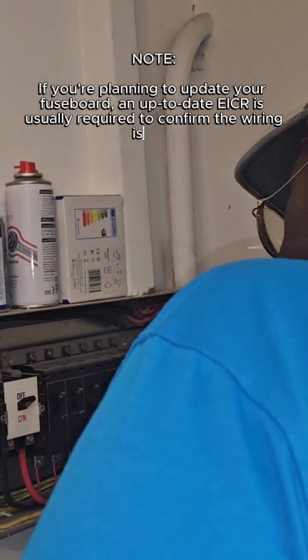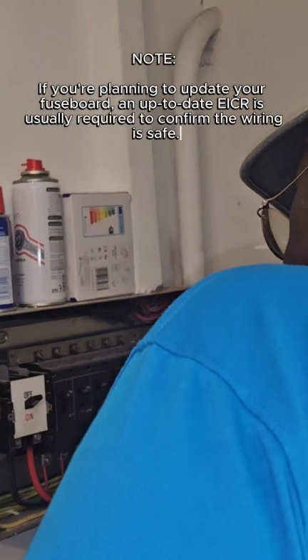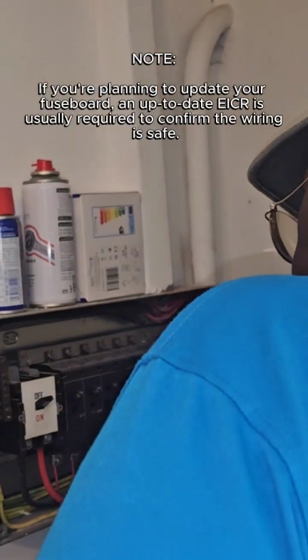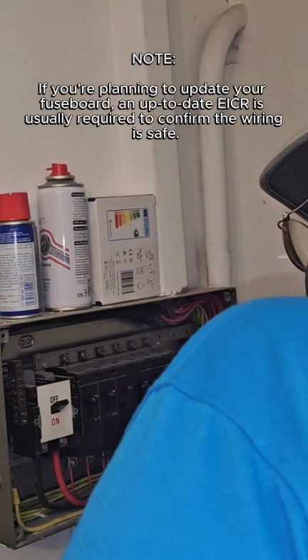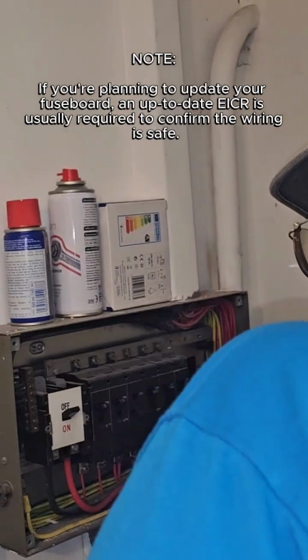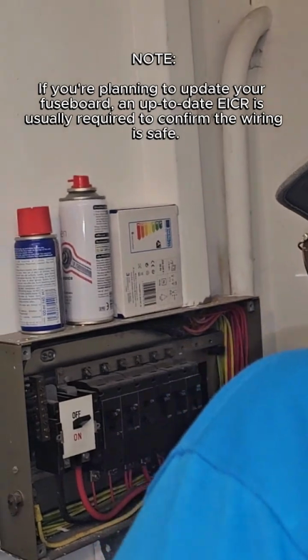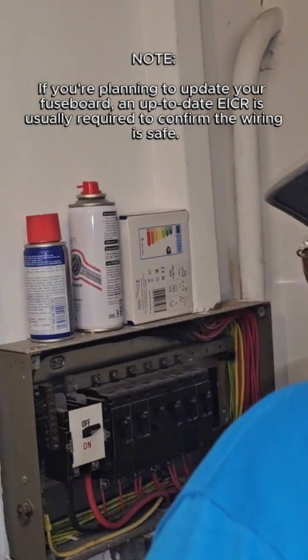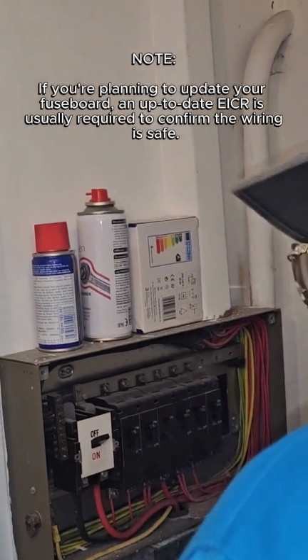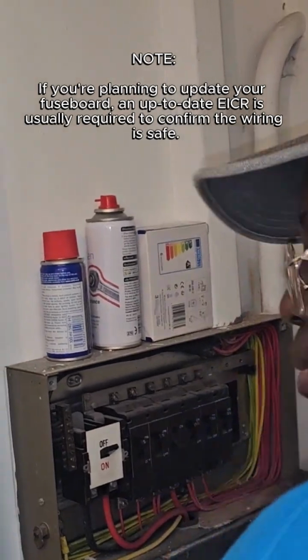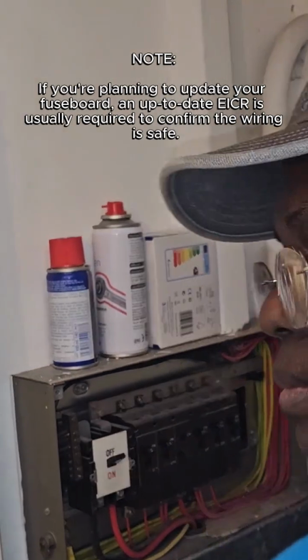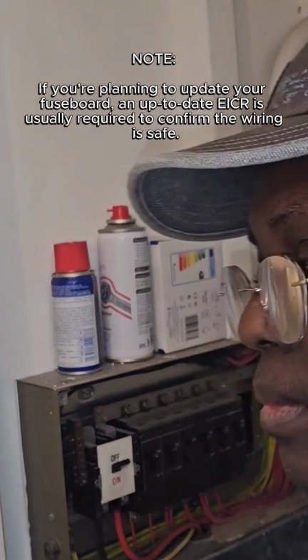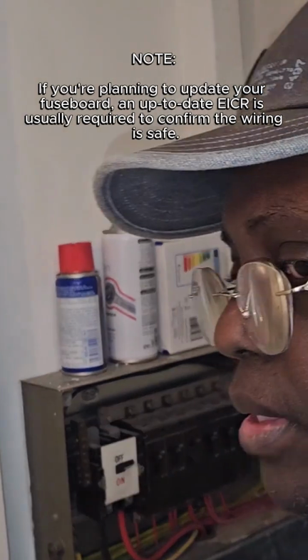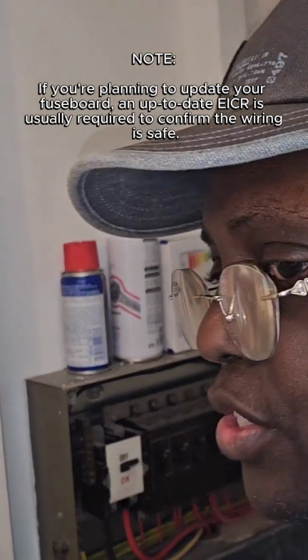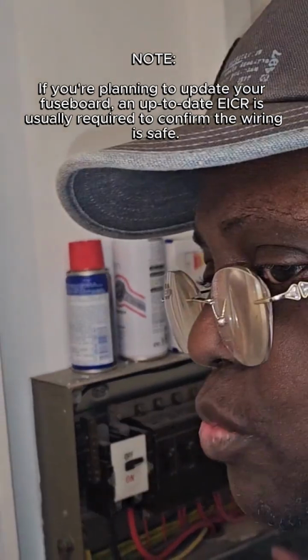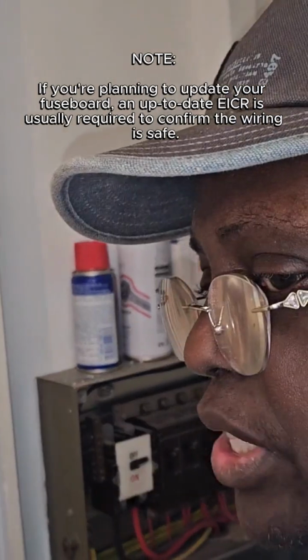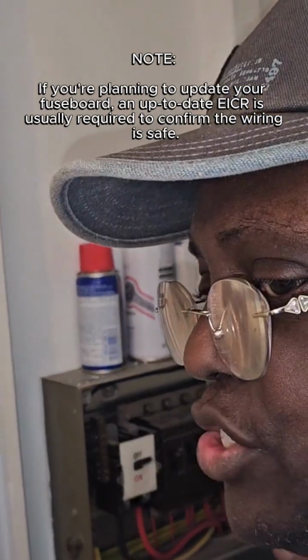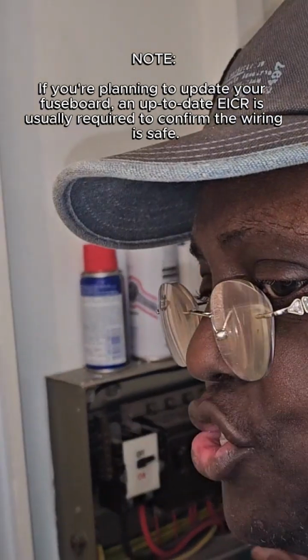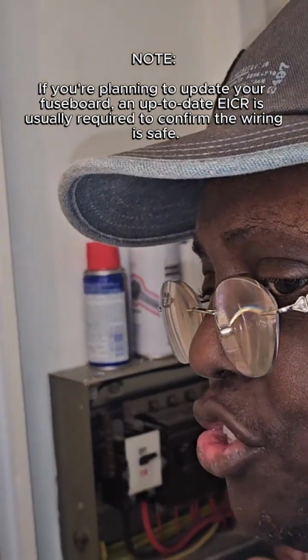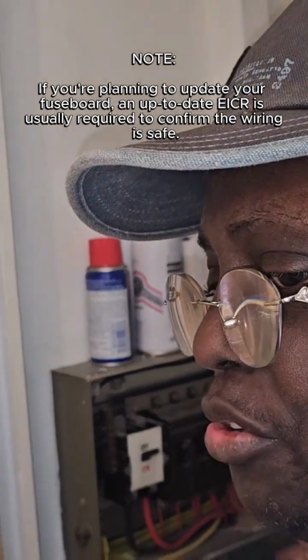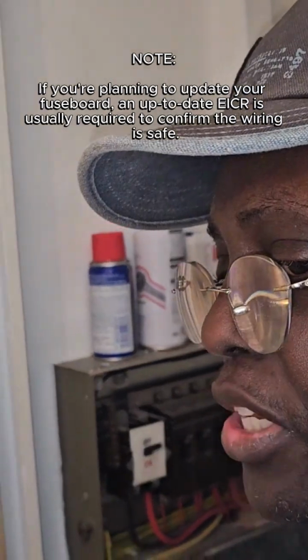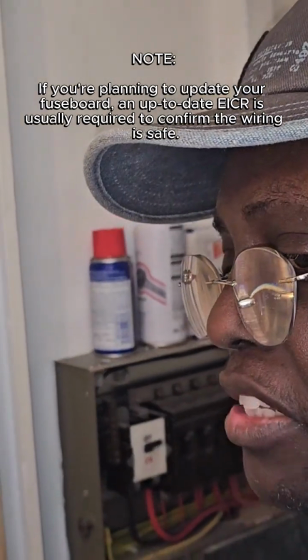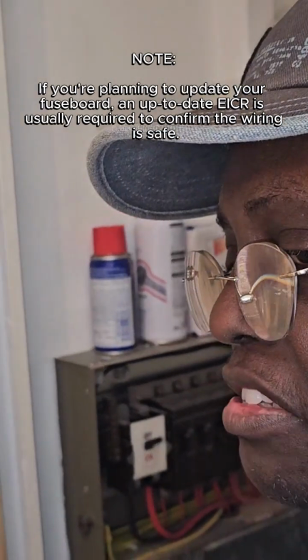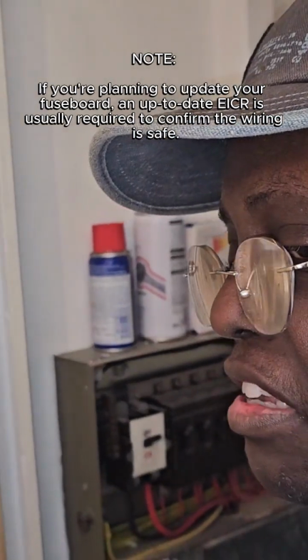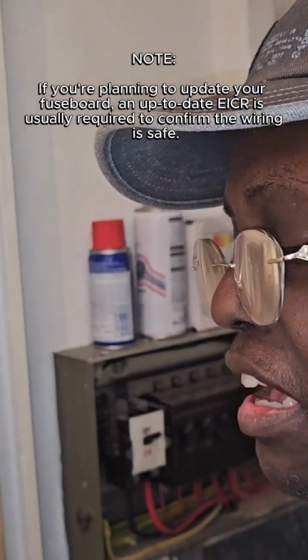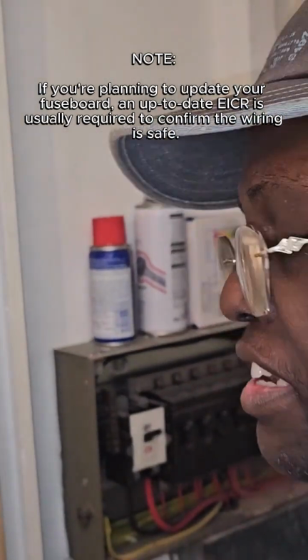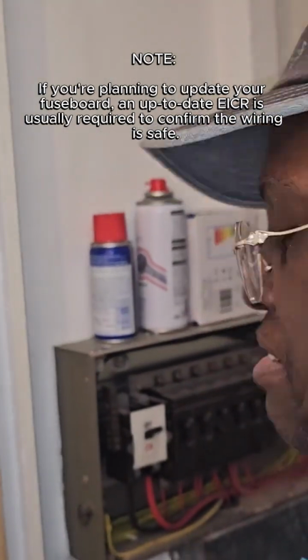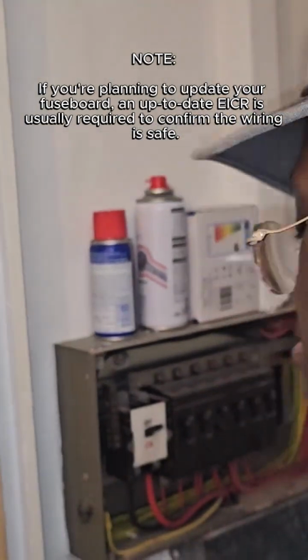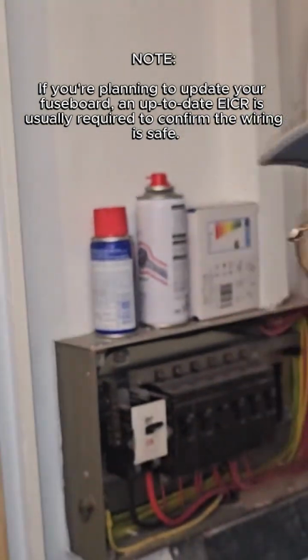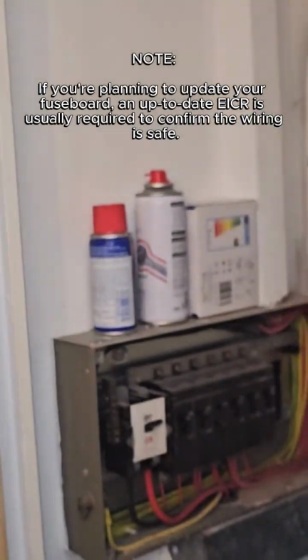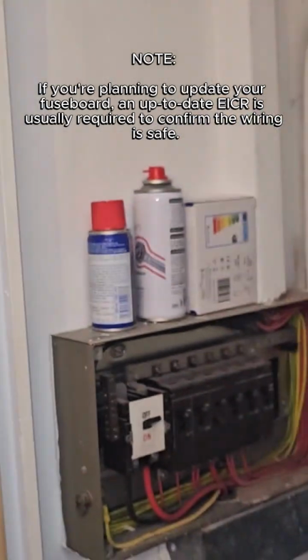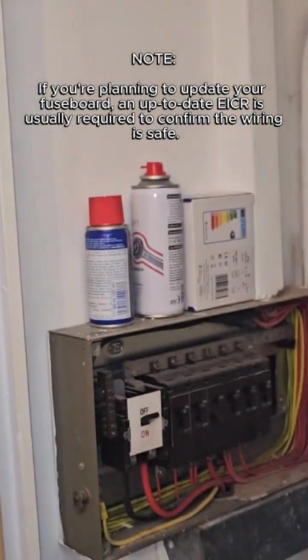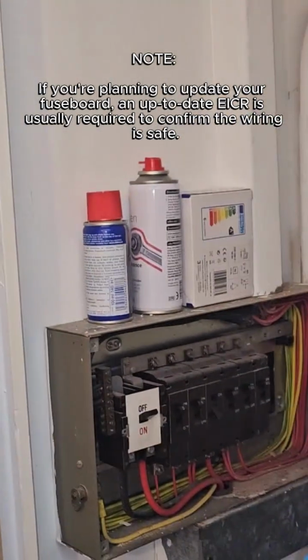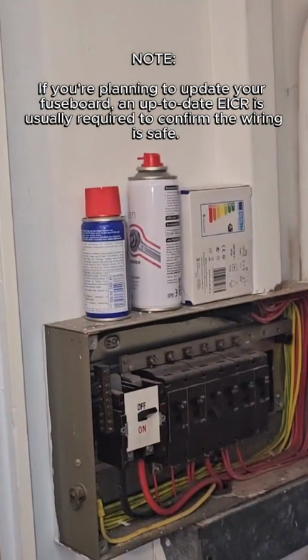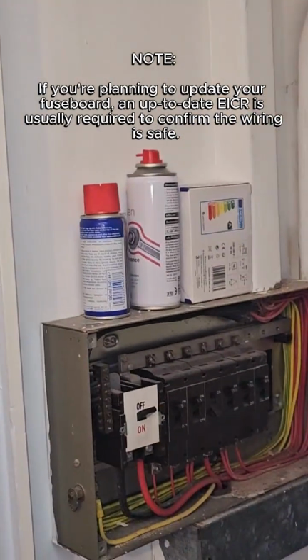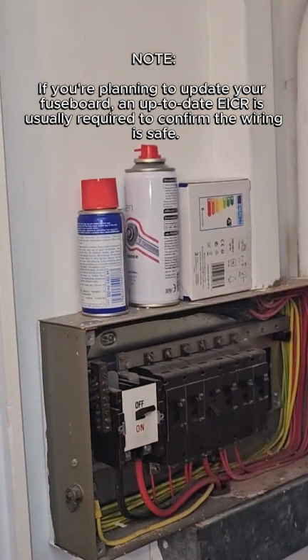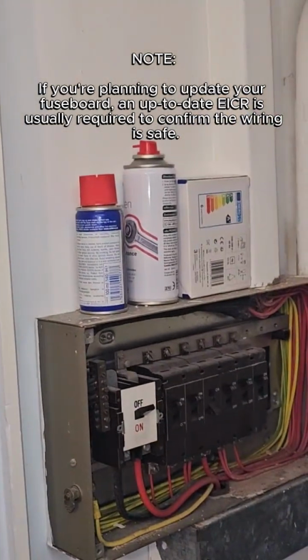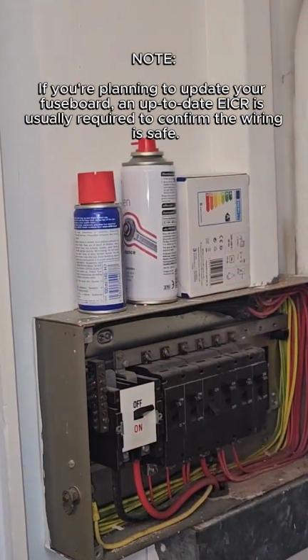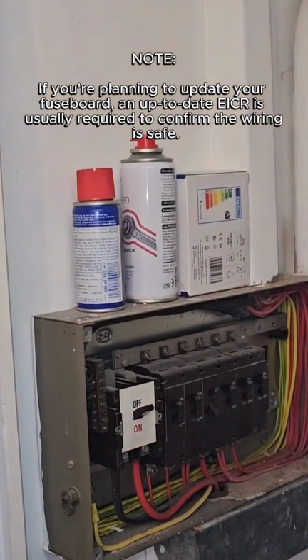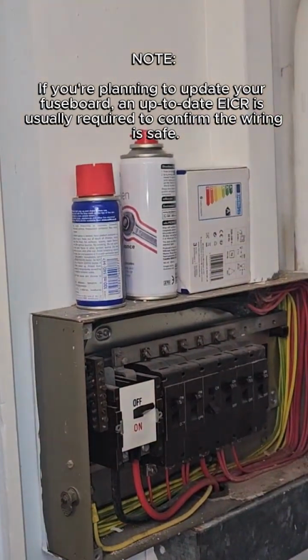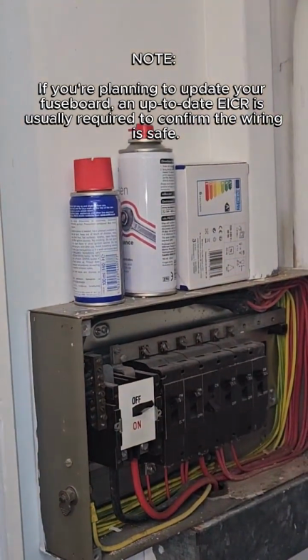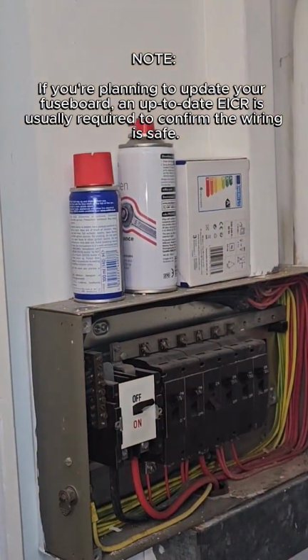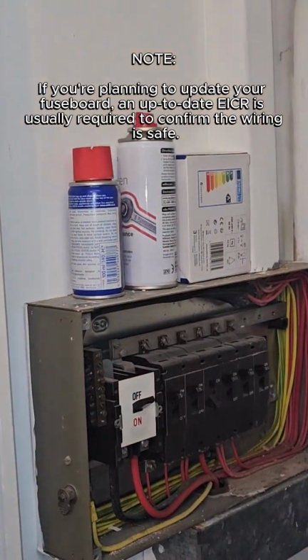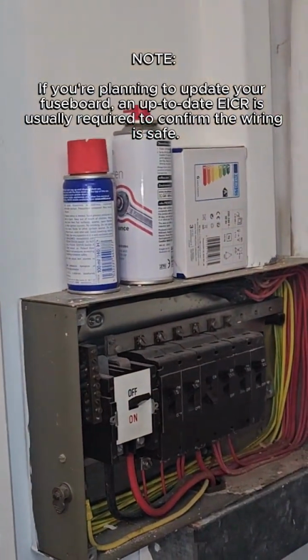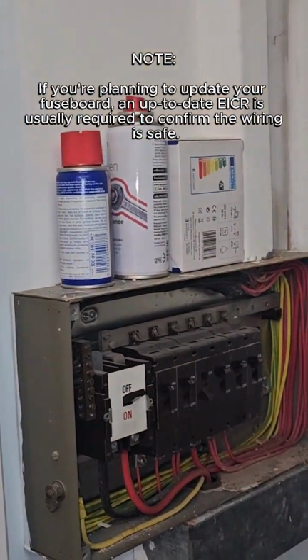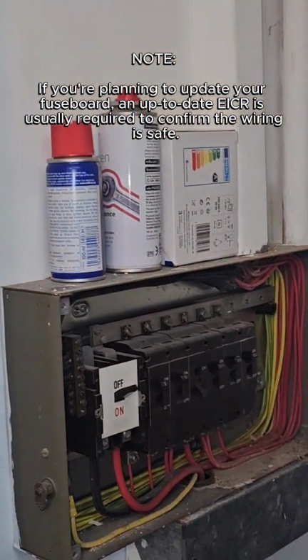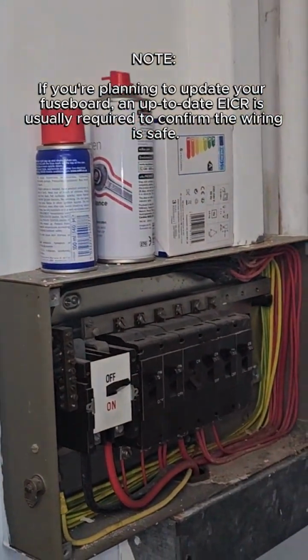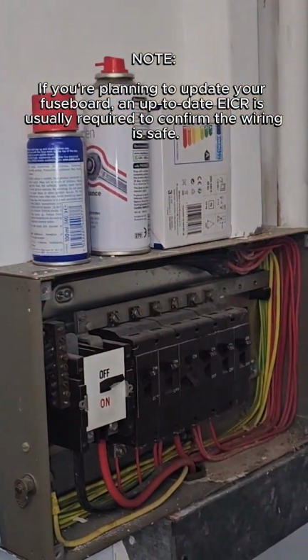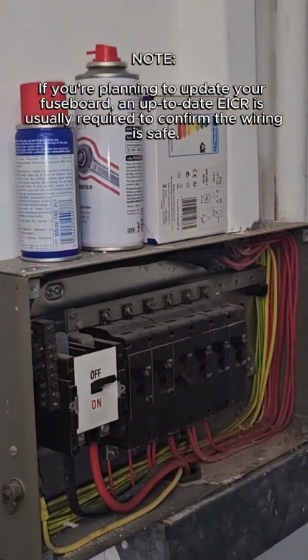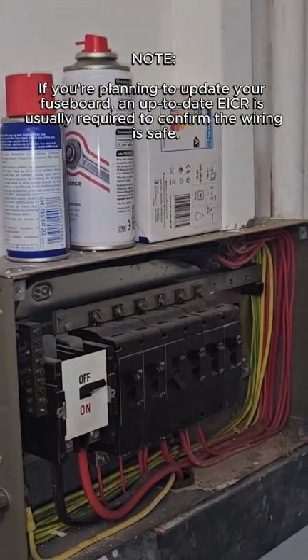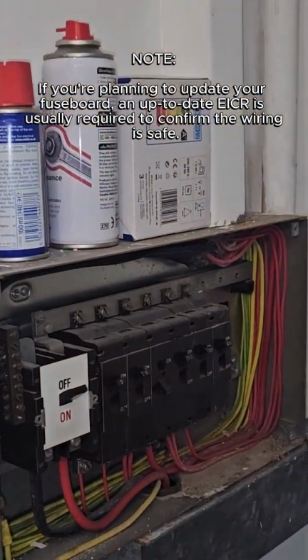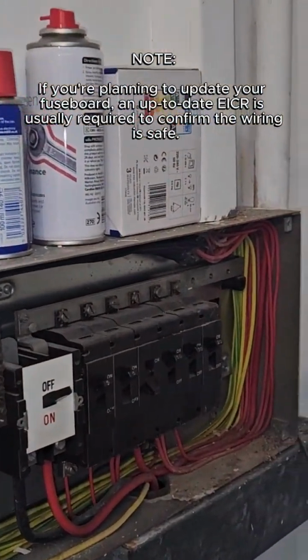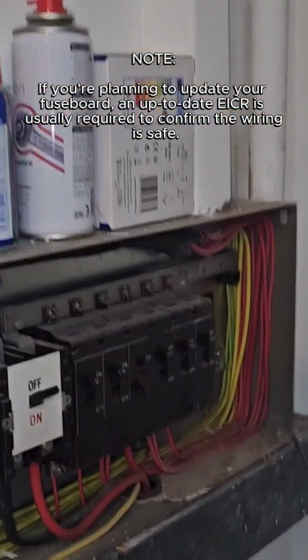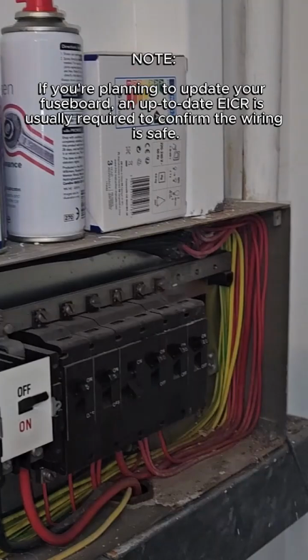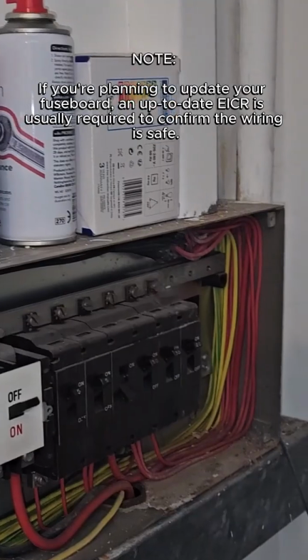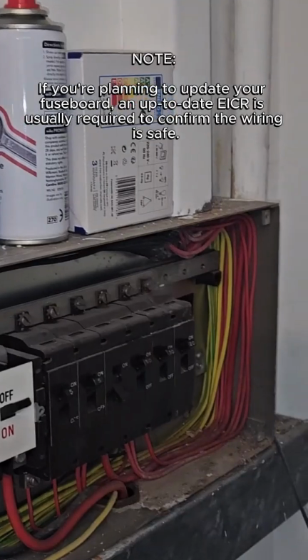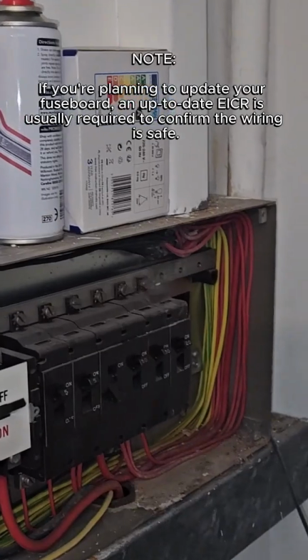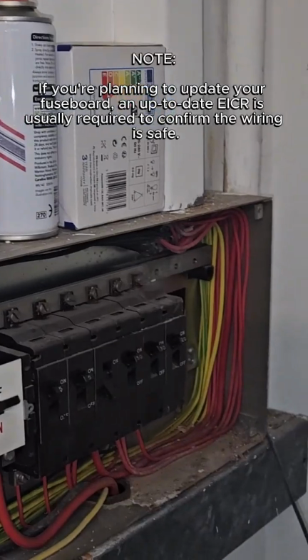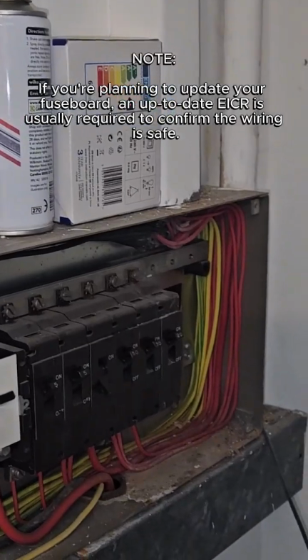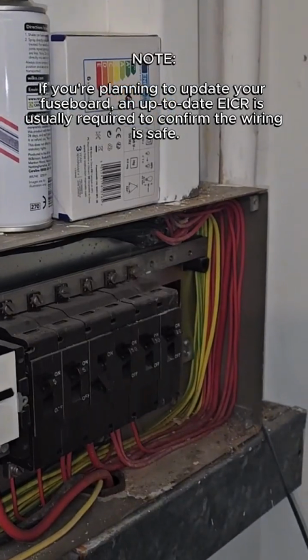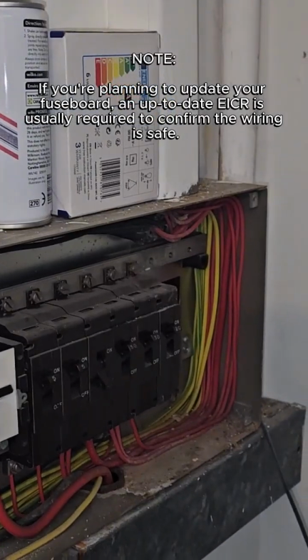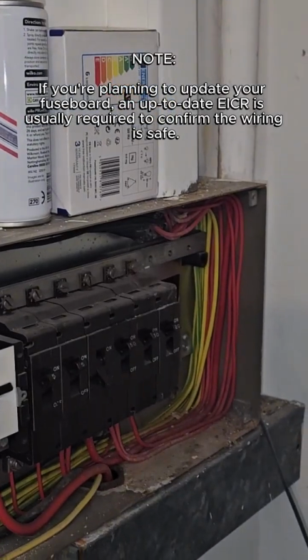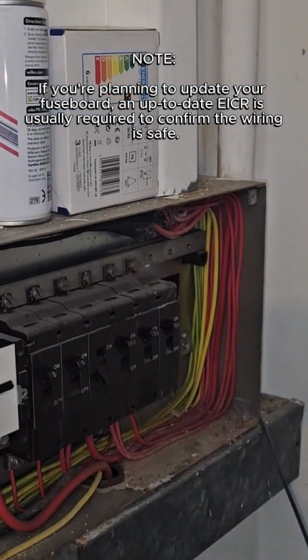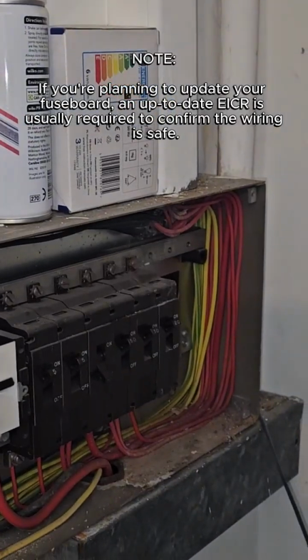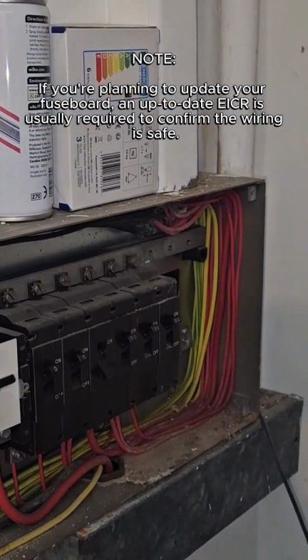If you're planning to update your fuse board, an up-to-date EICR is usually required to confirm the wiring is safe.